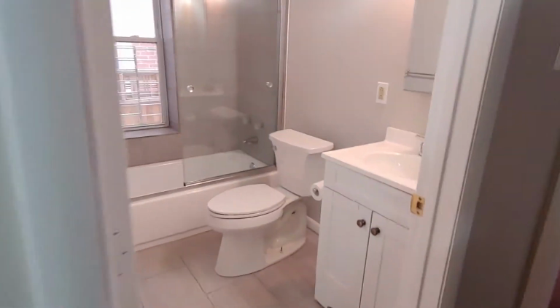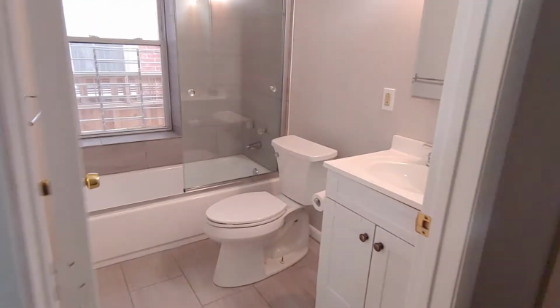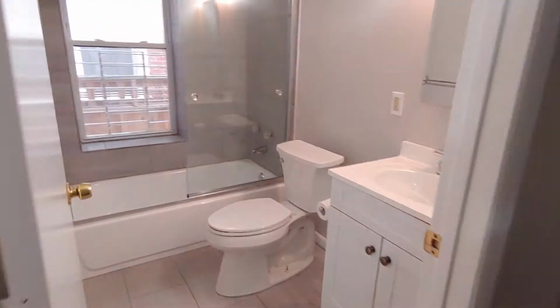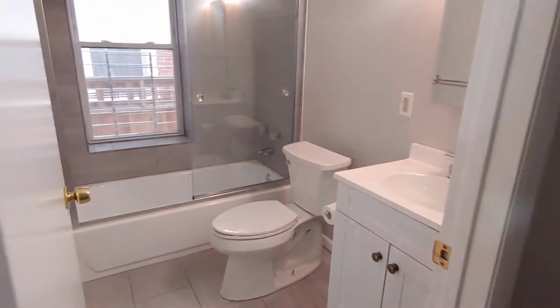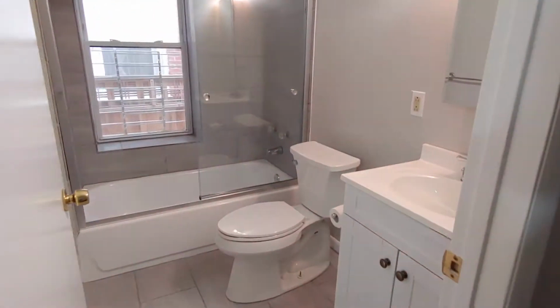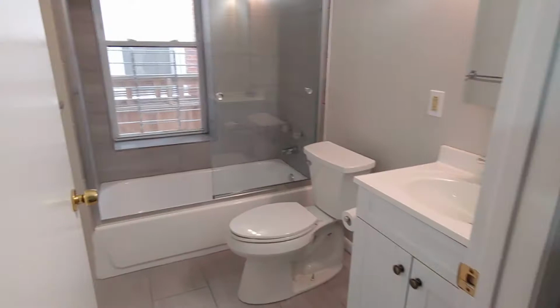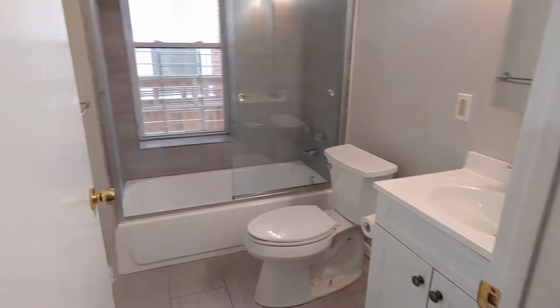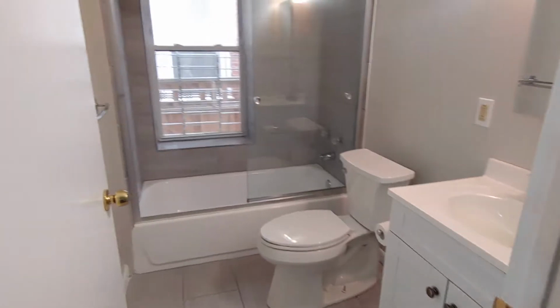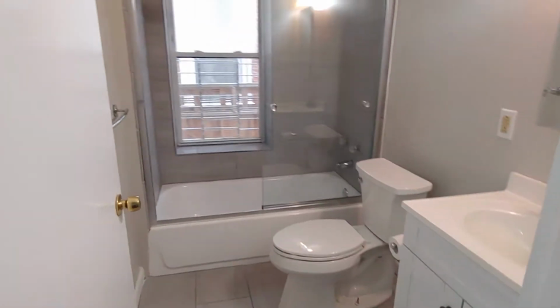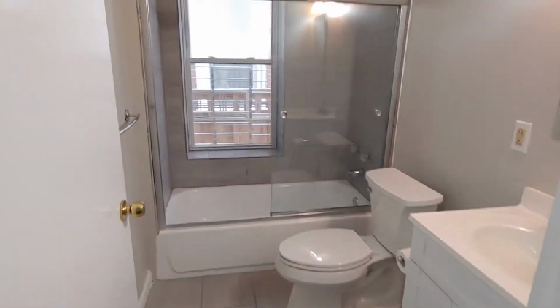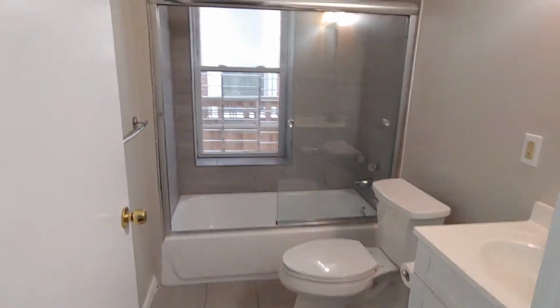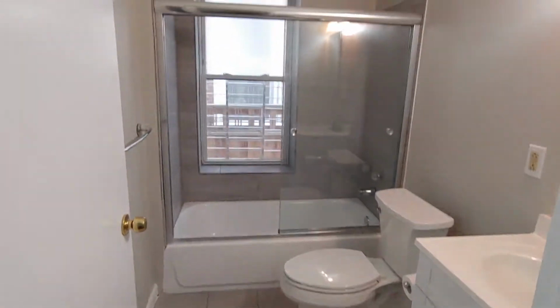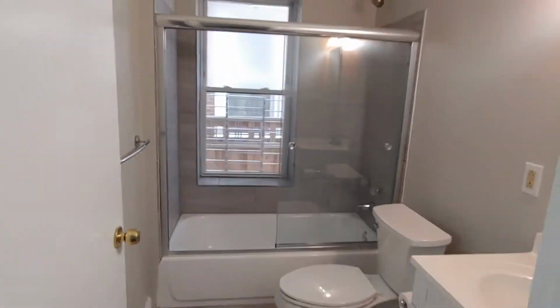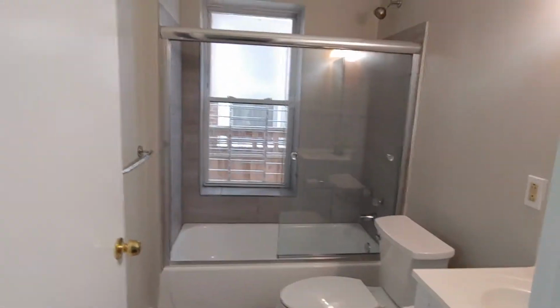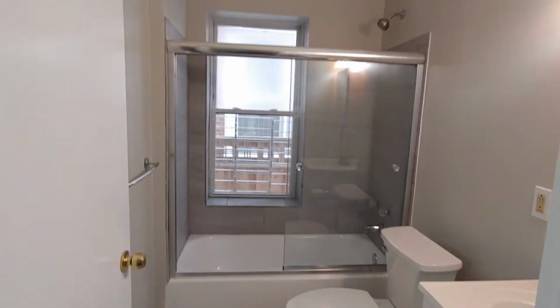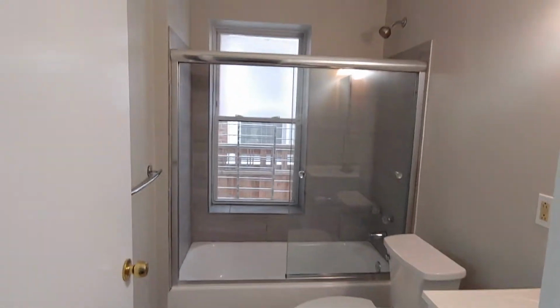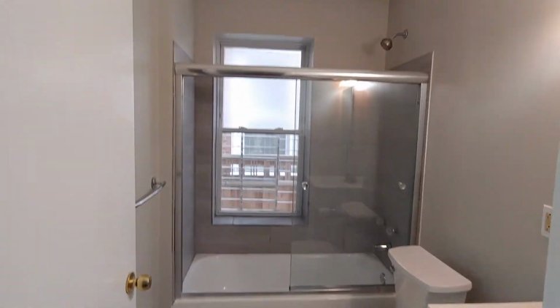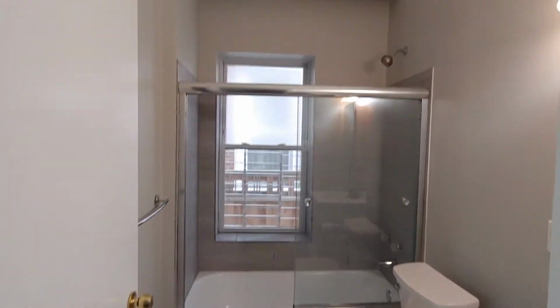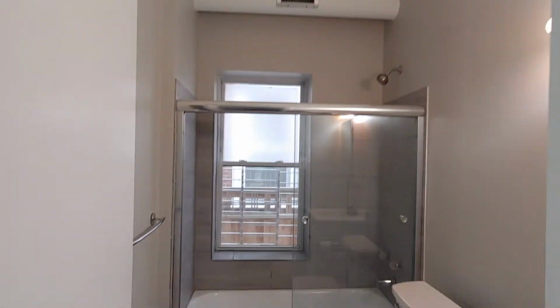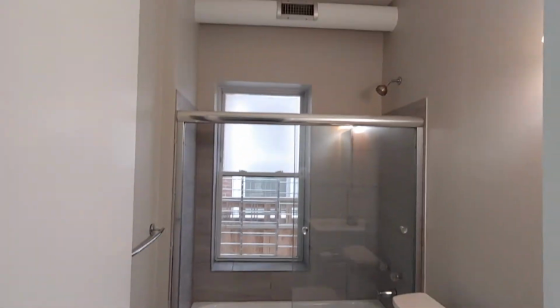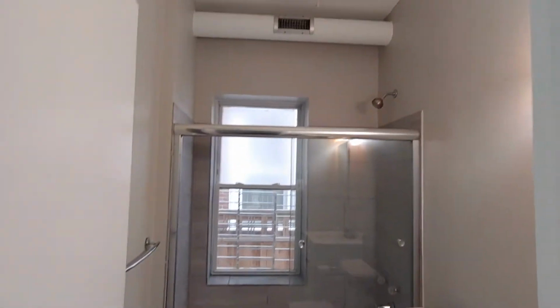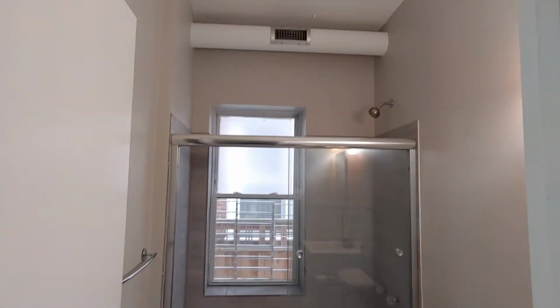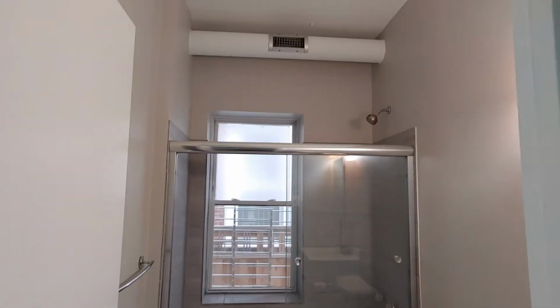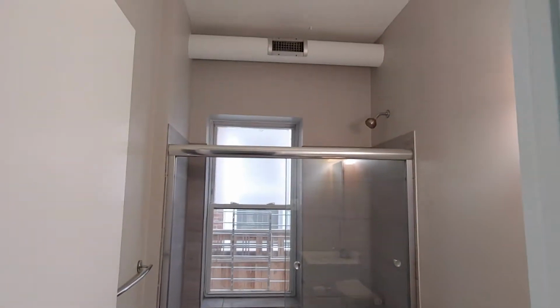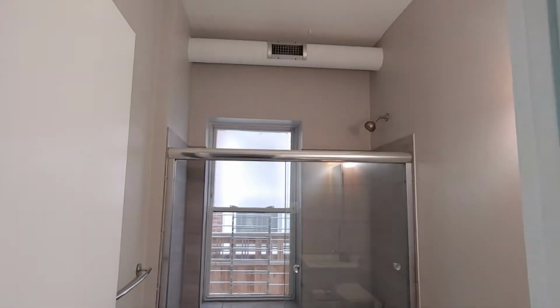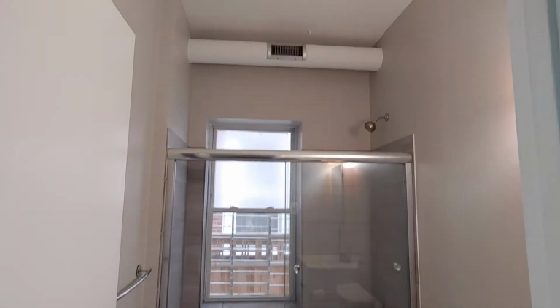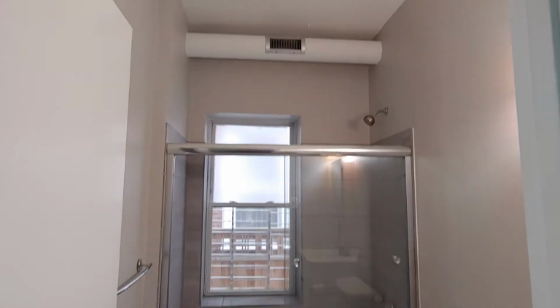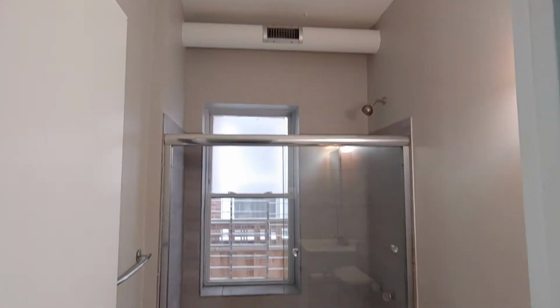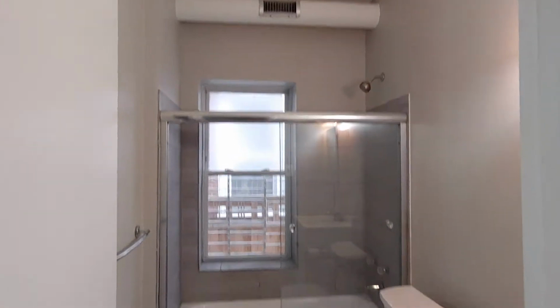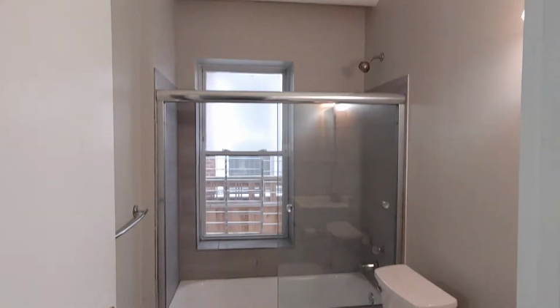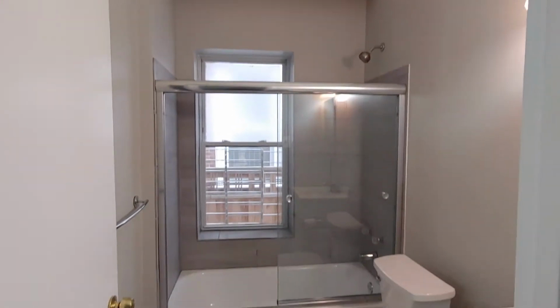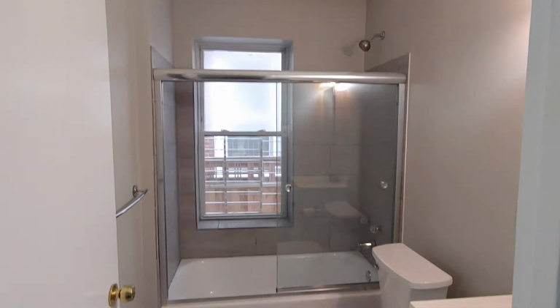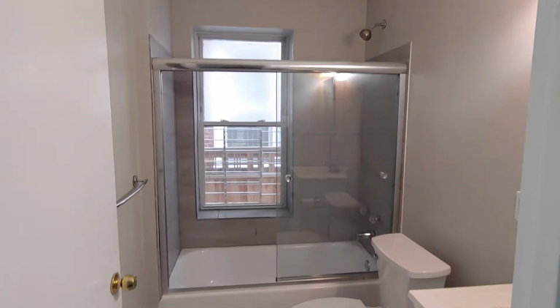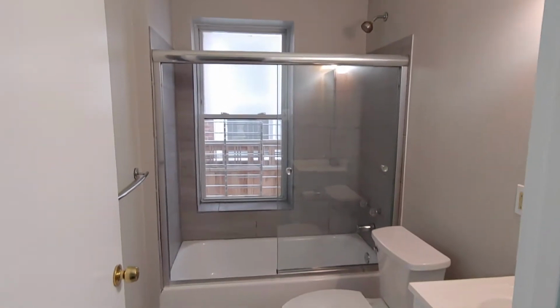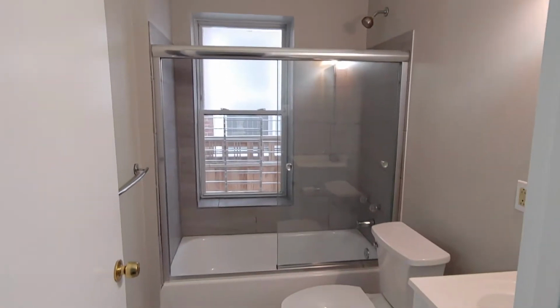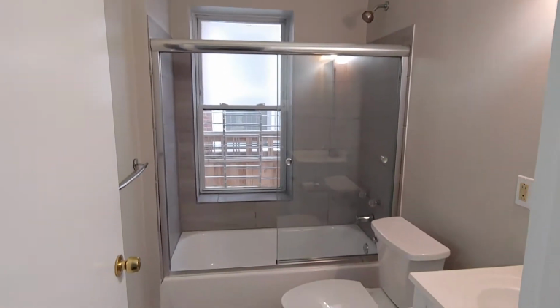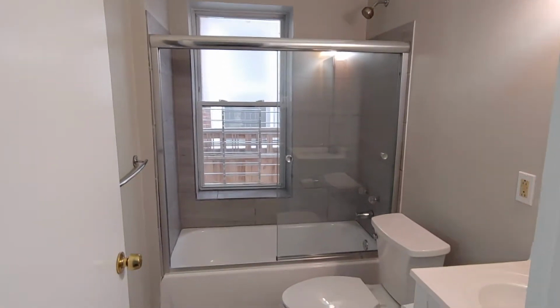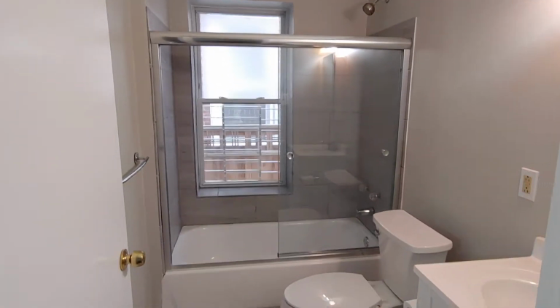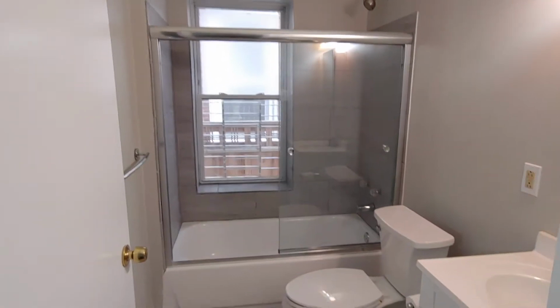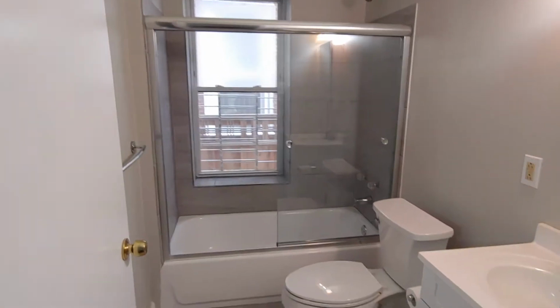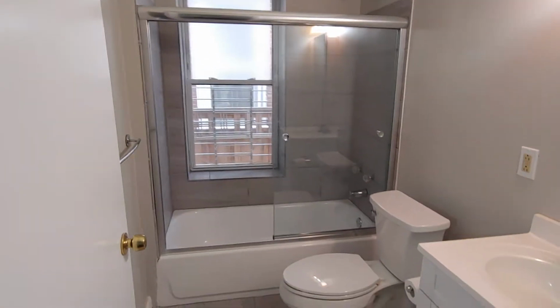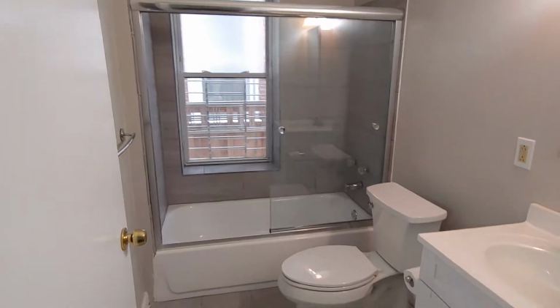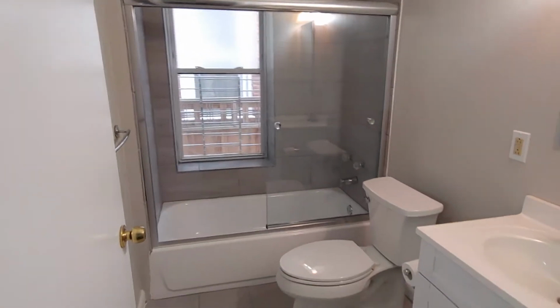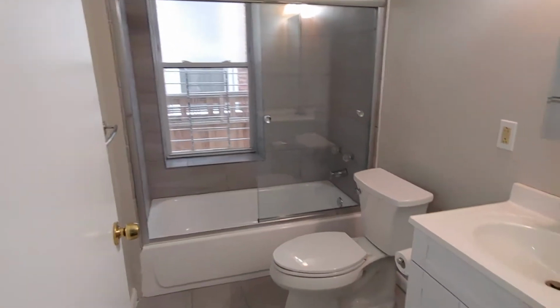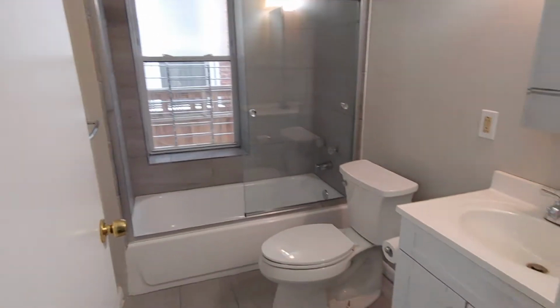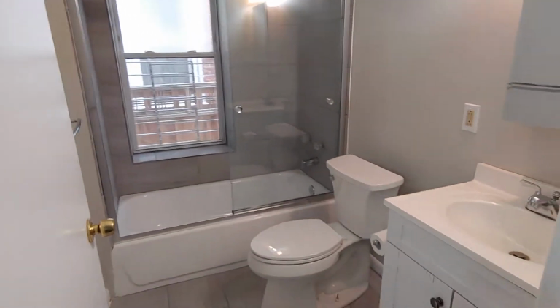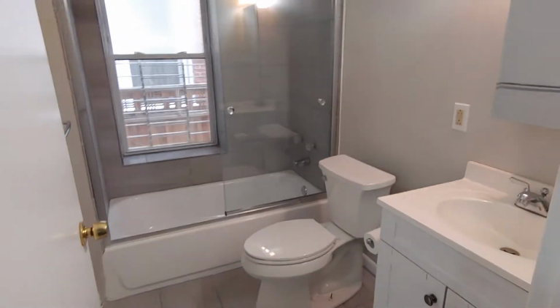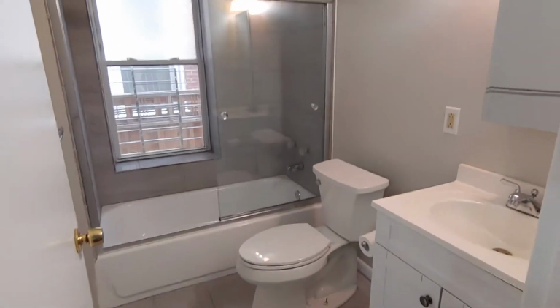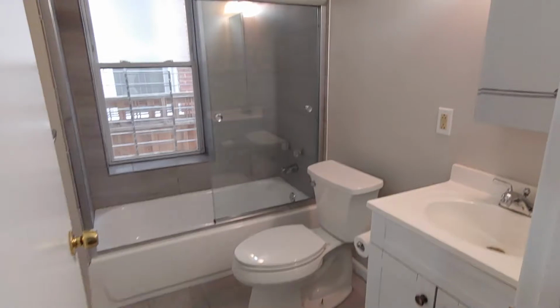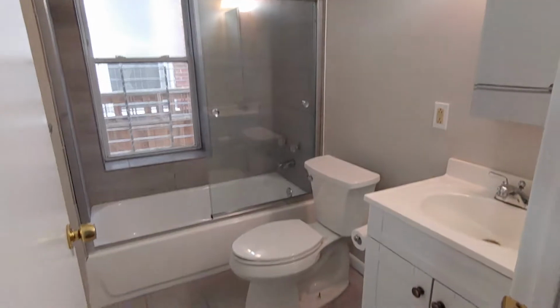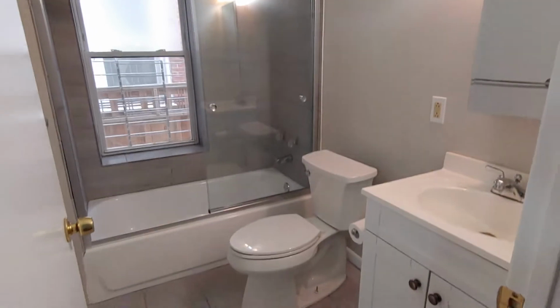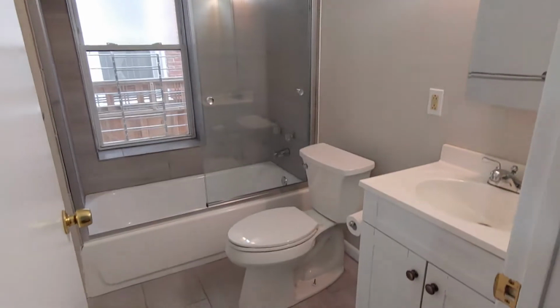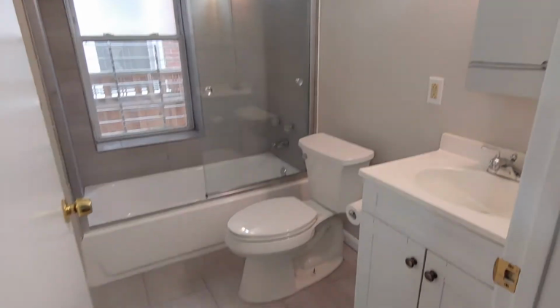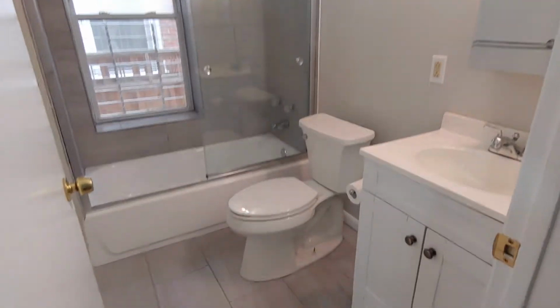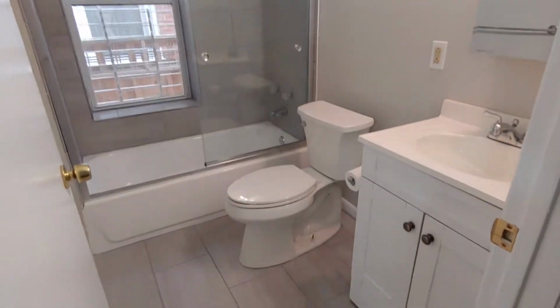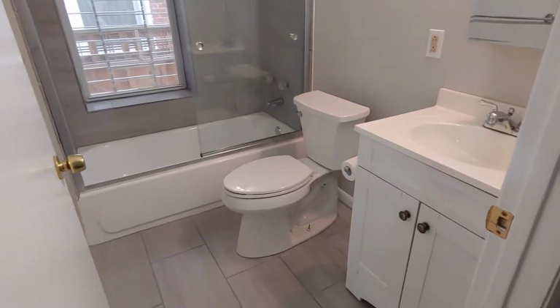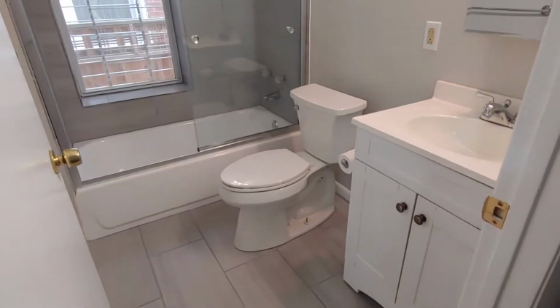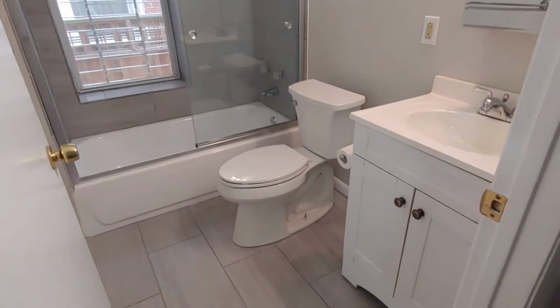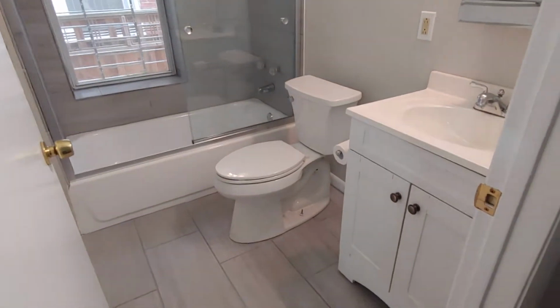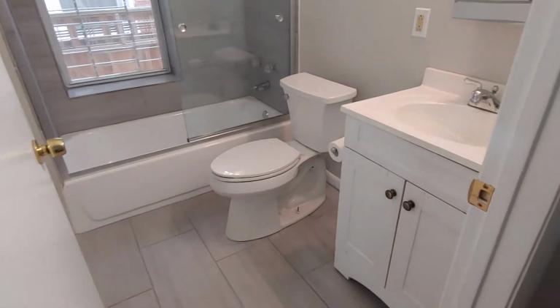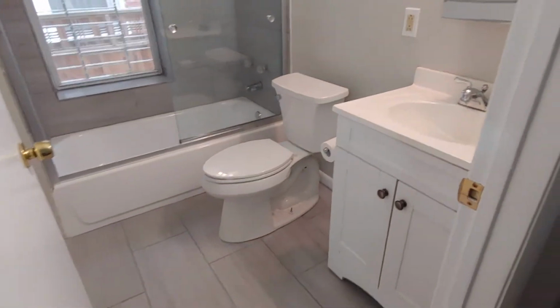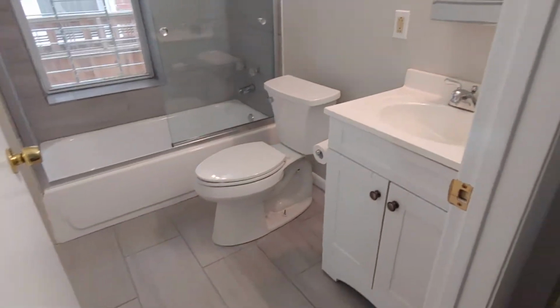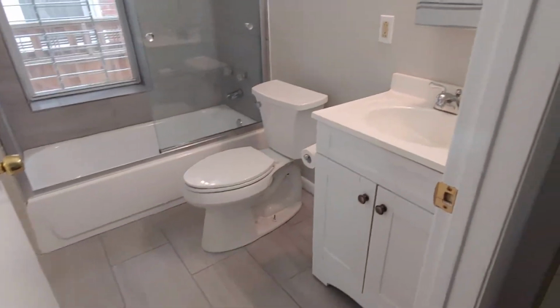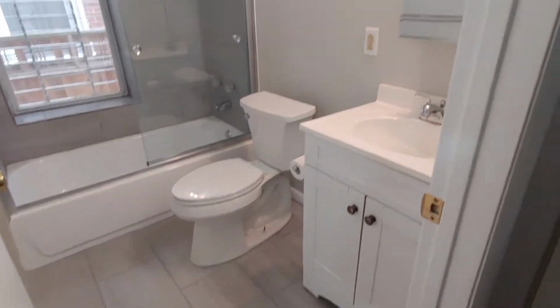The bathroom is in between the two bedrooms so neither bedroom shares a wall — a little bit more privacy for you there. Sliding glass shower door.